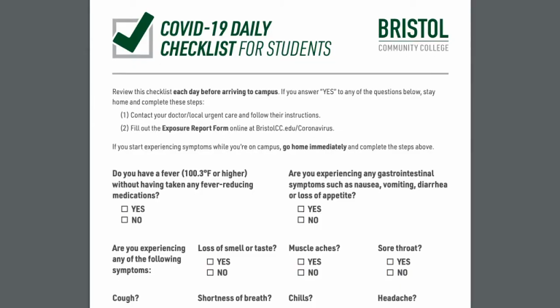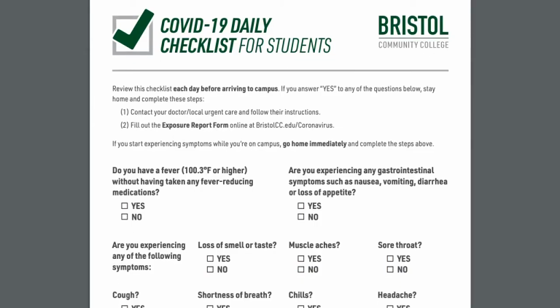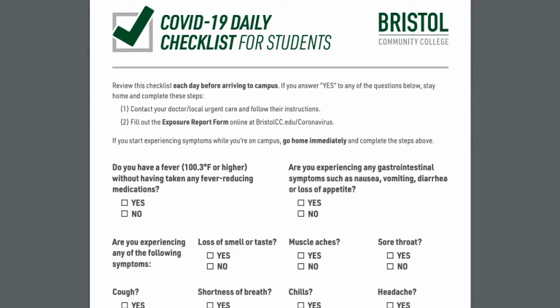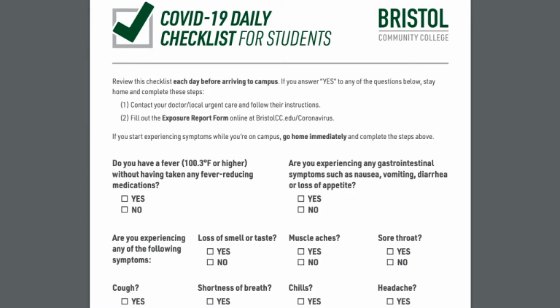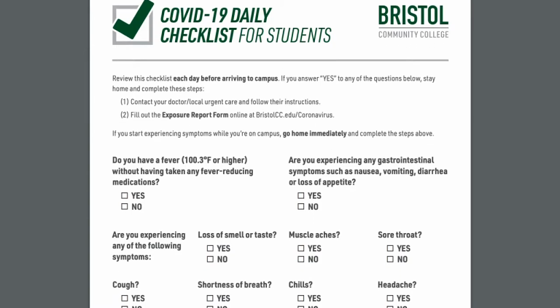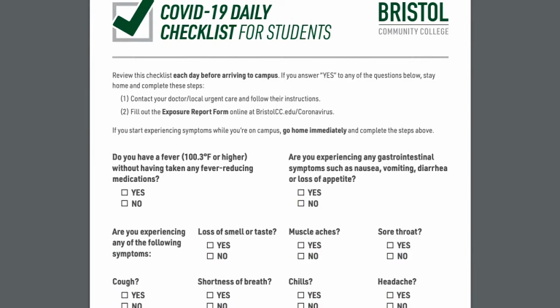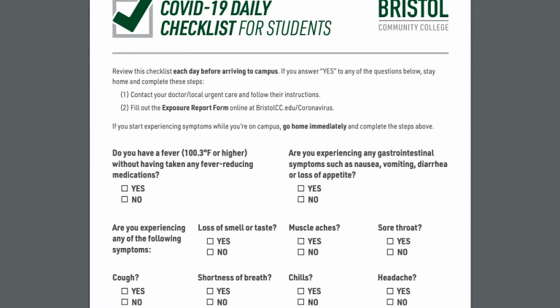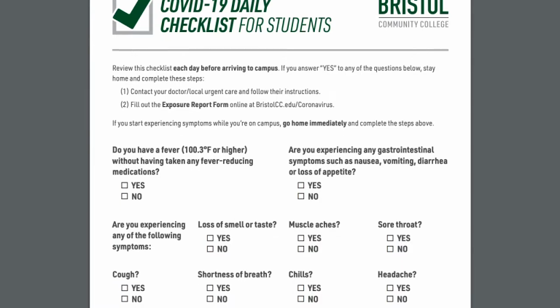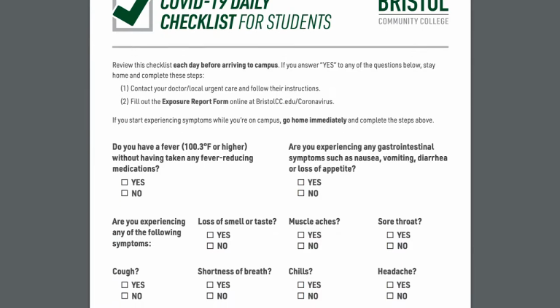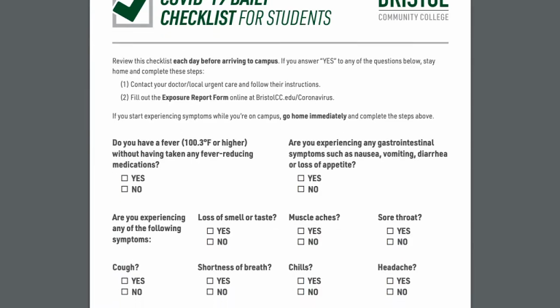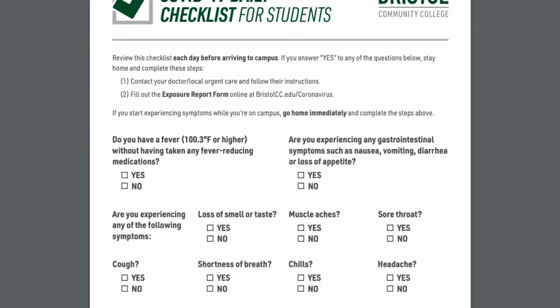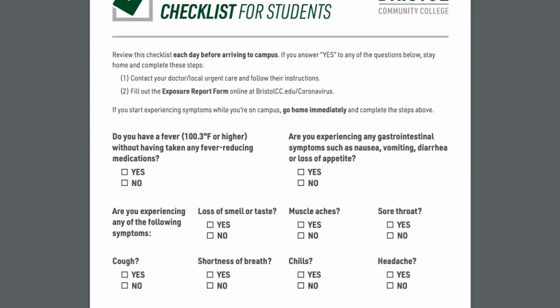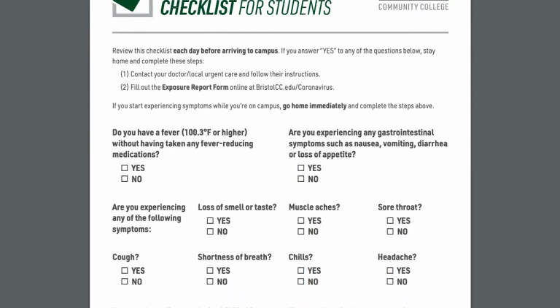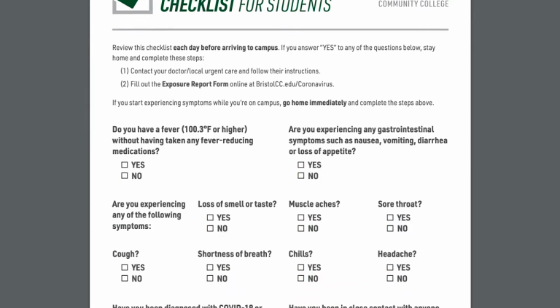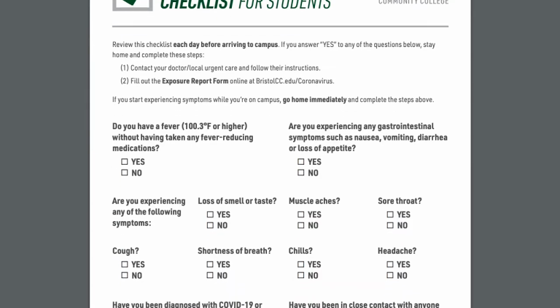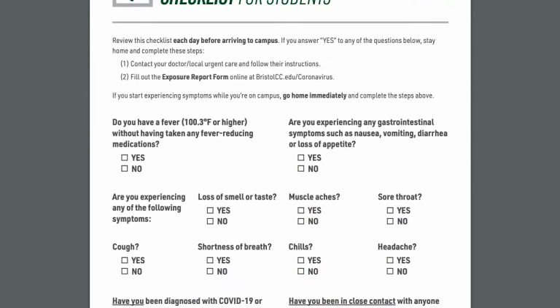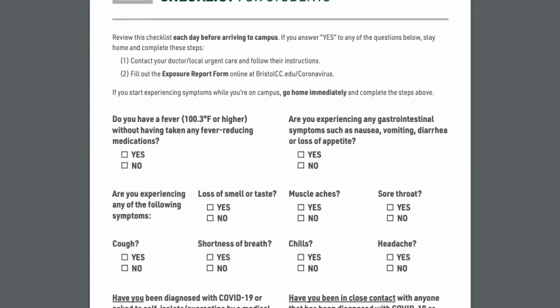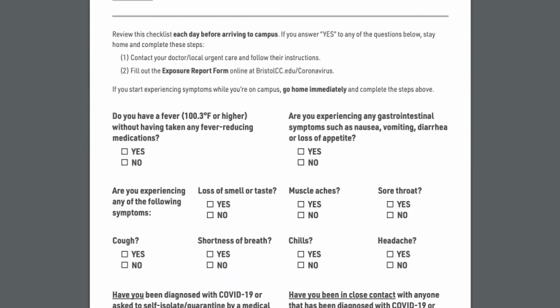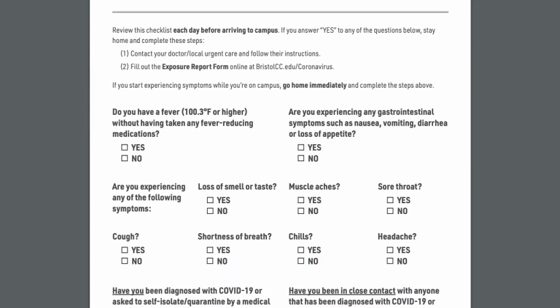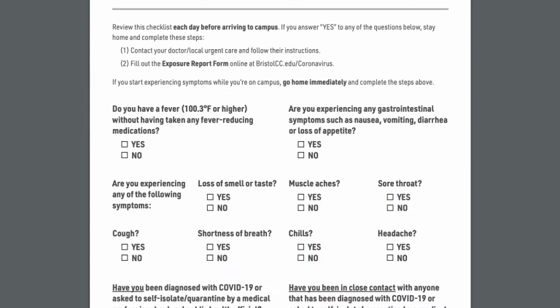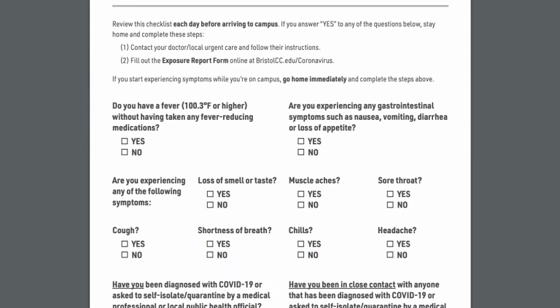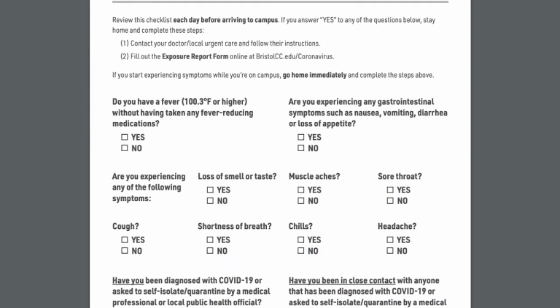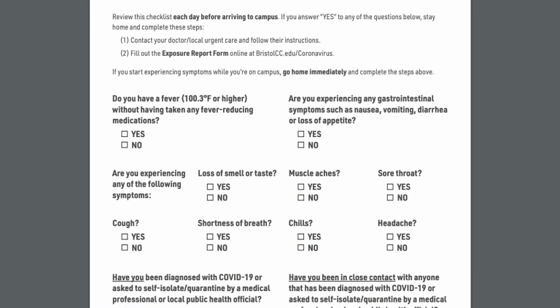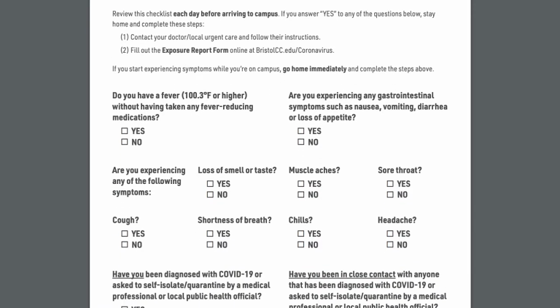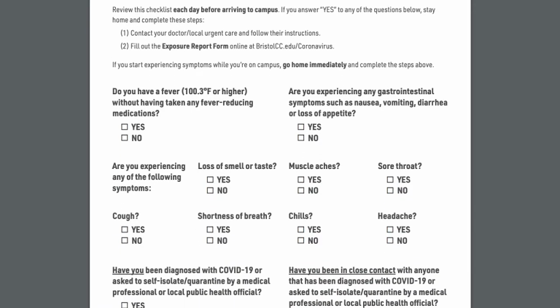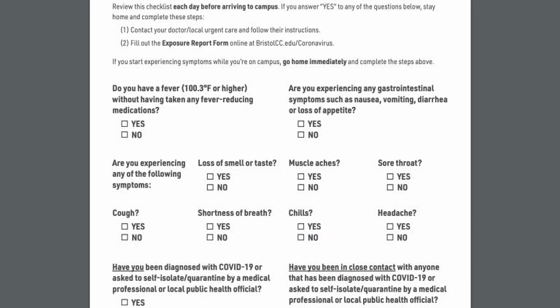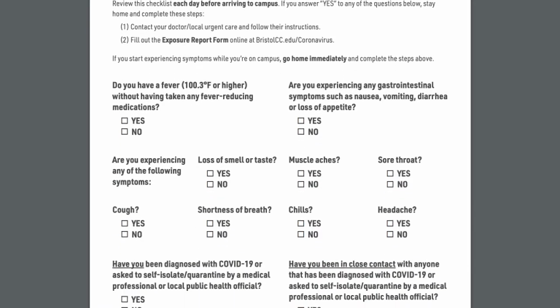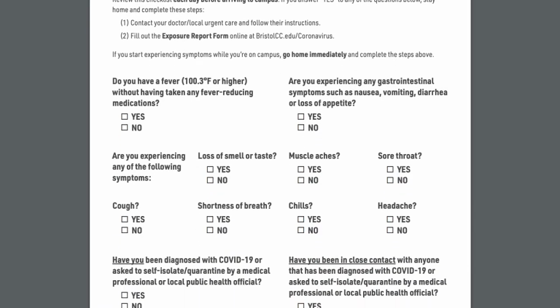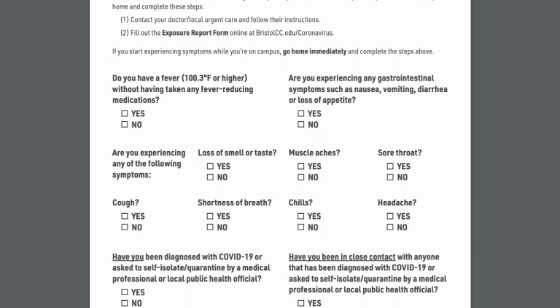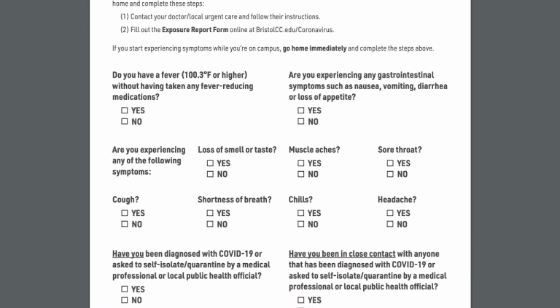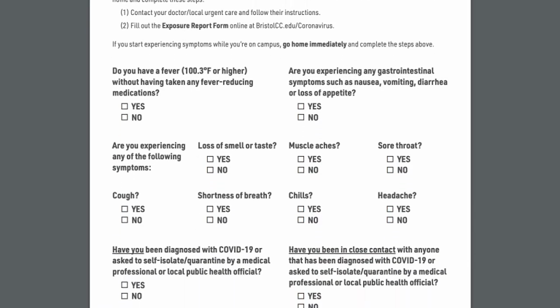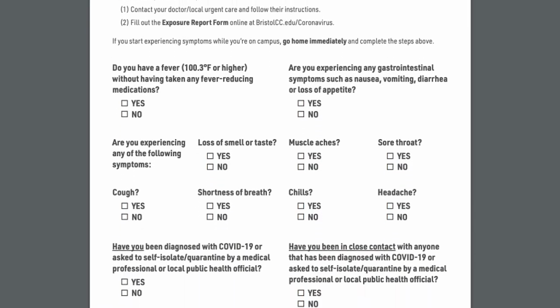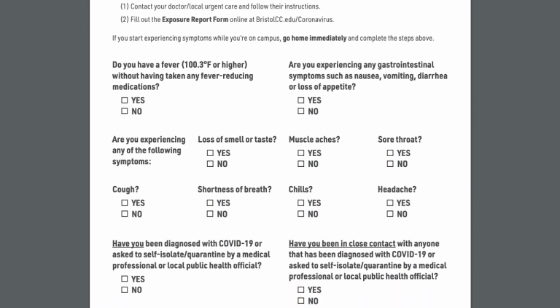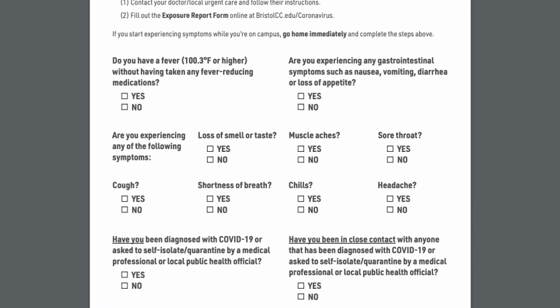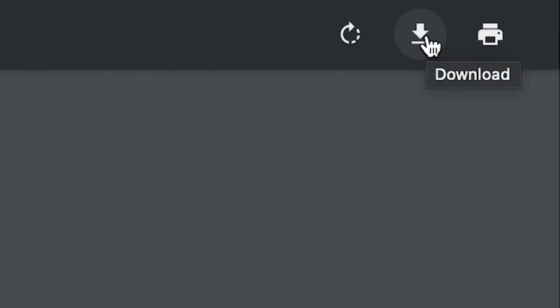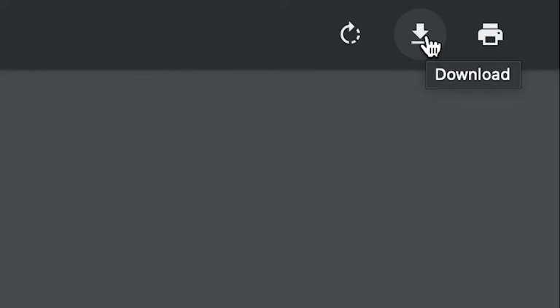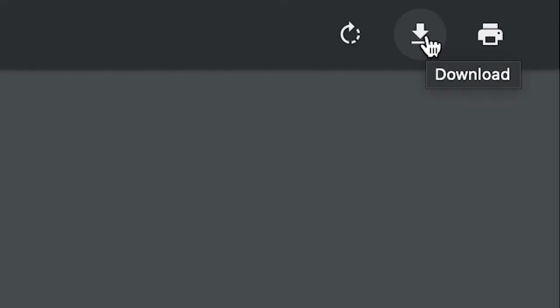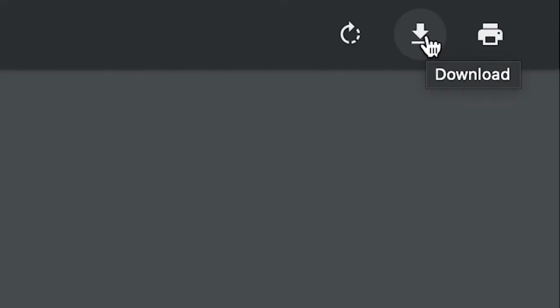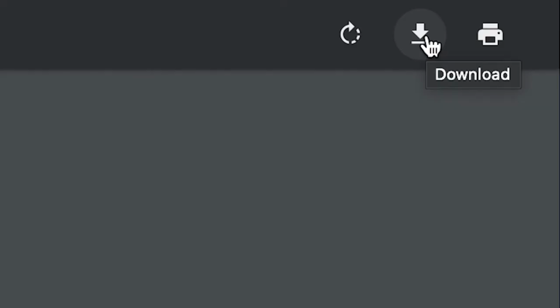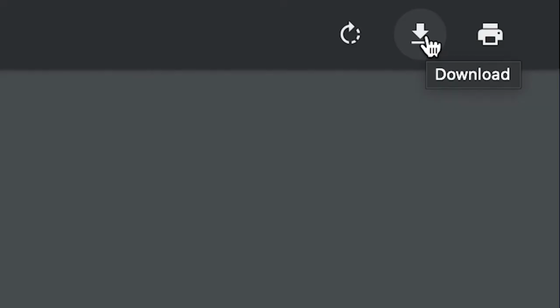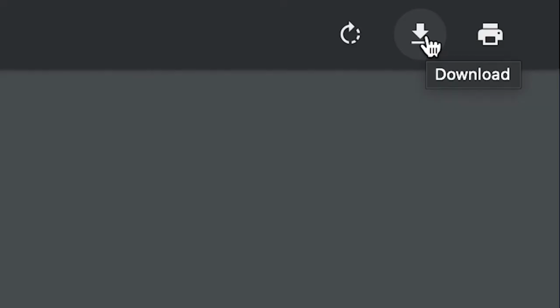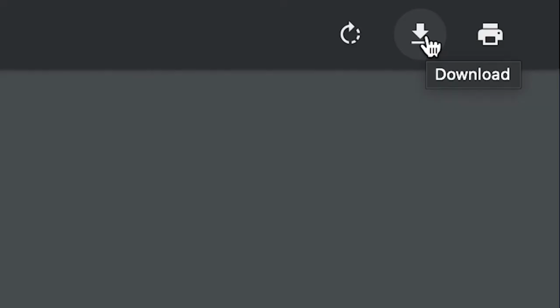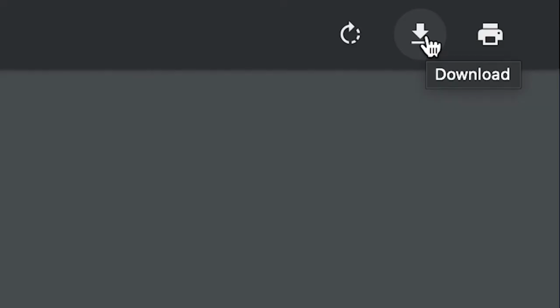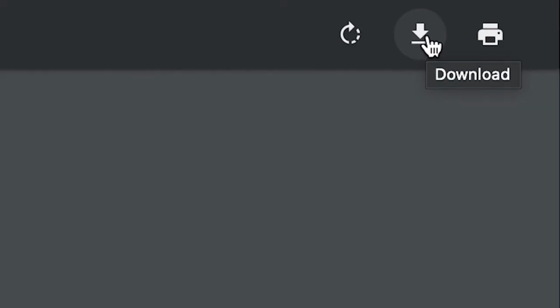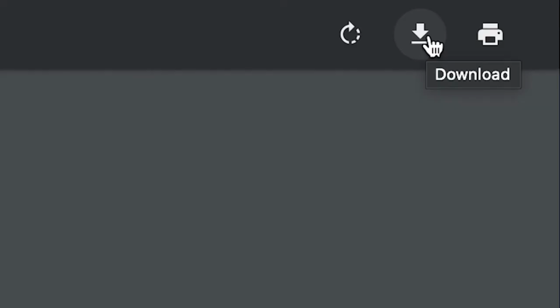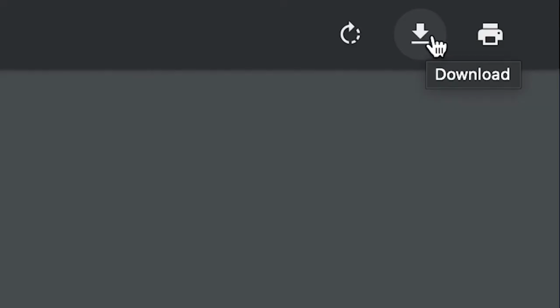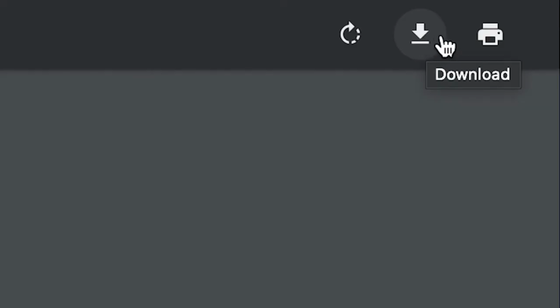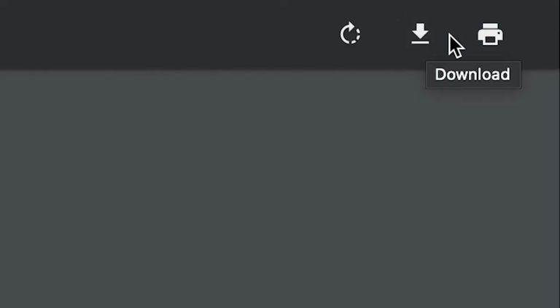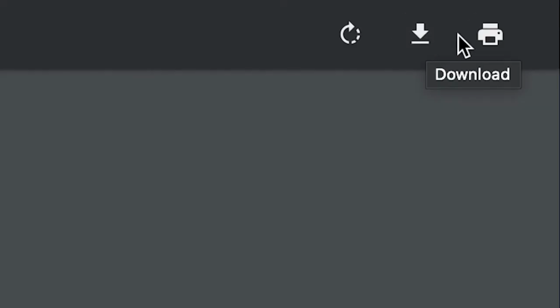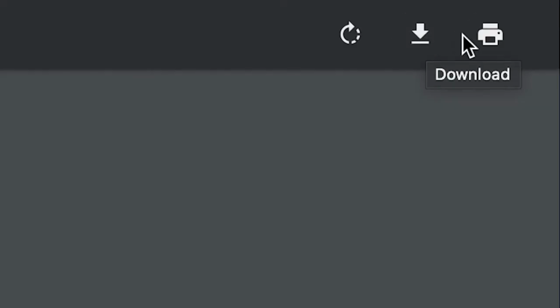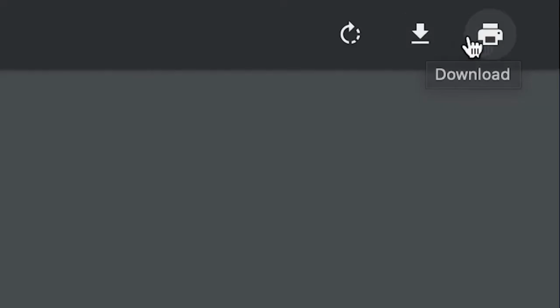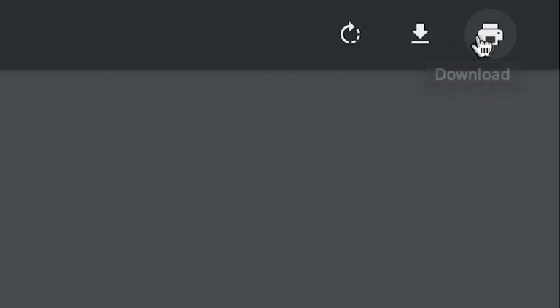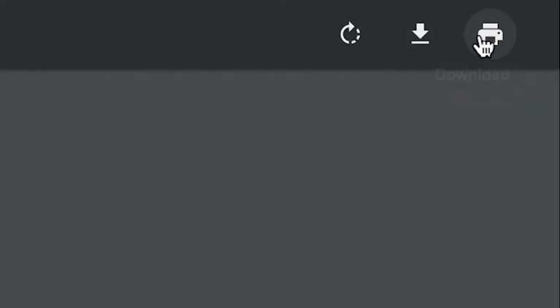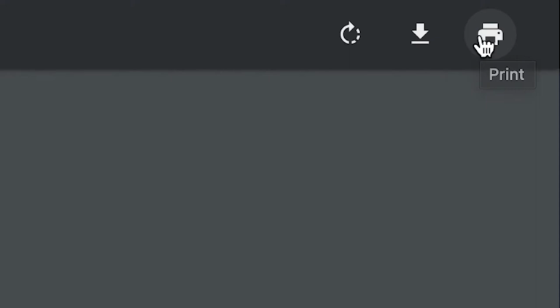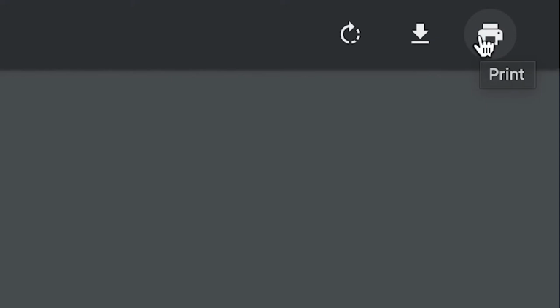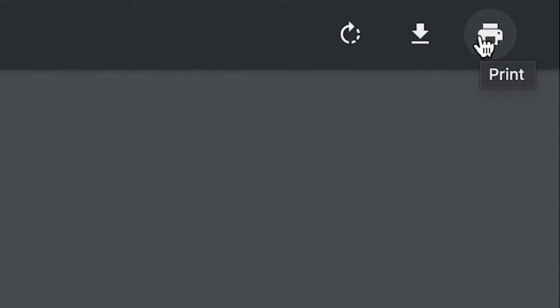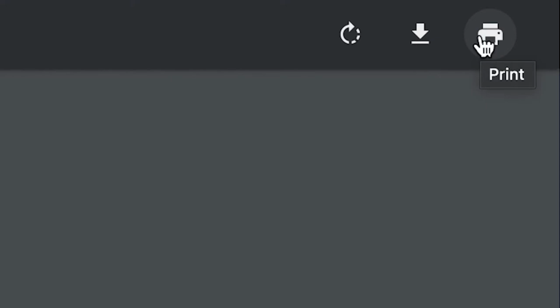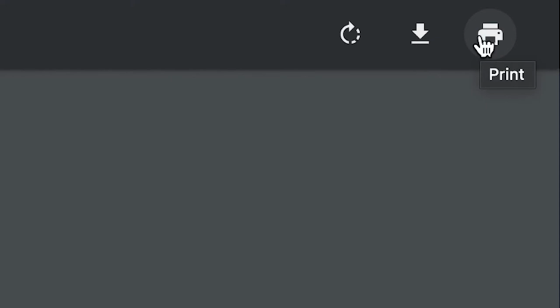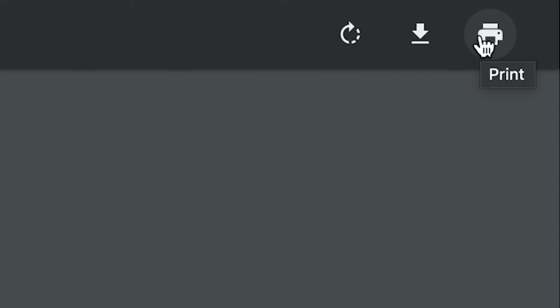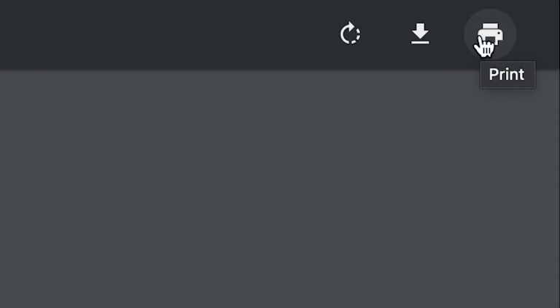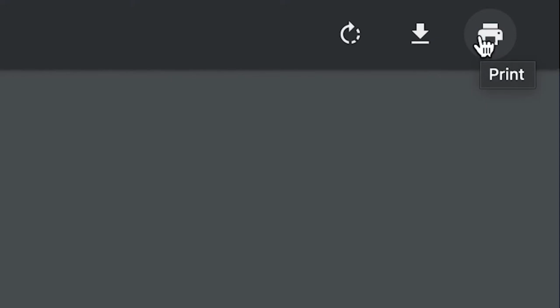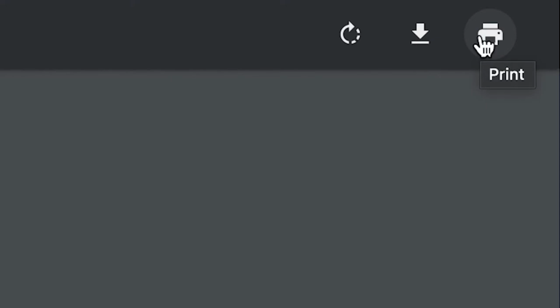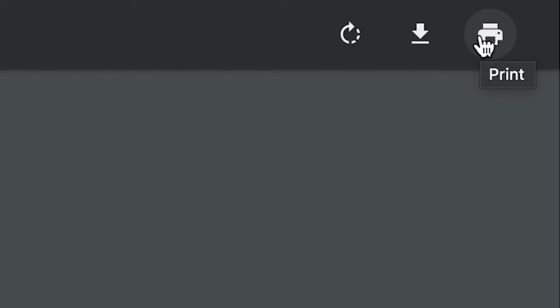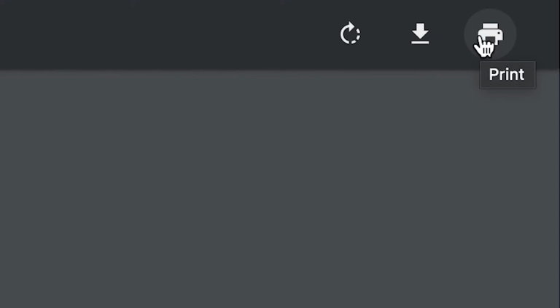Review the COVID-19 daily checklist for students. Save a copy to your phone or print a copy for quick reference.